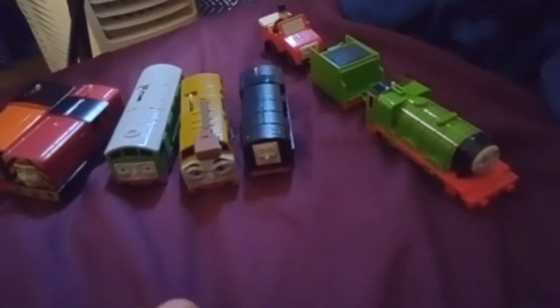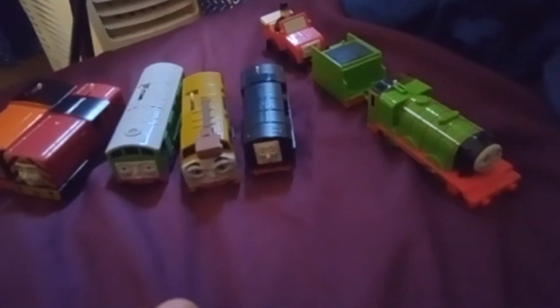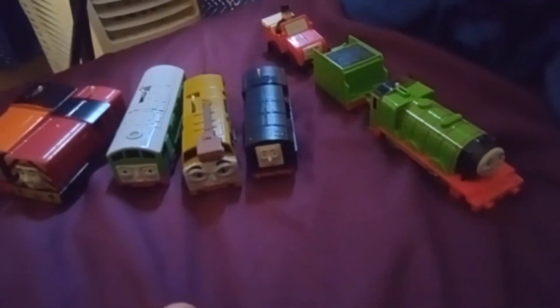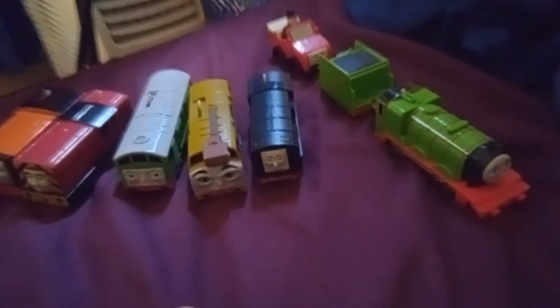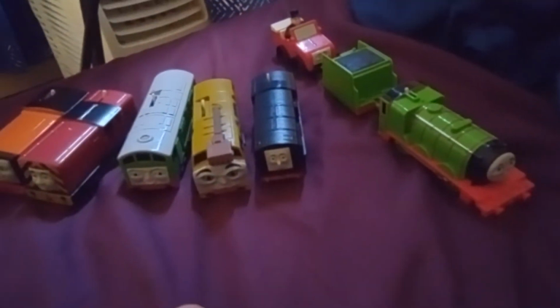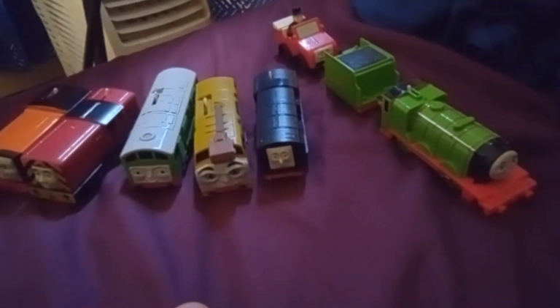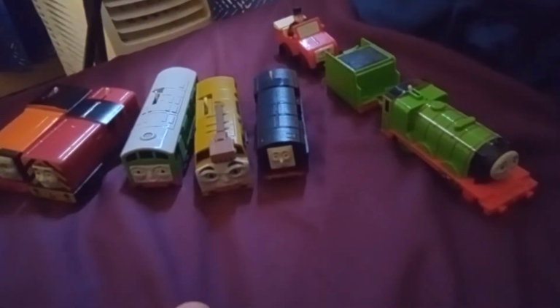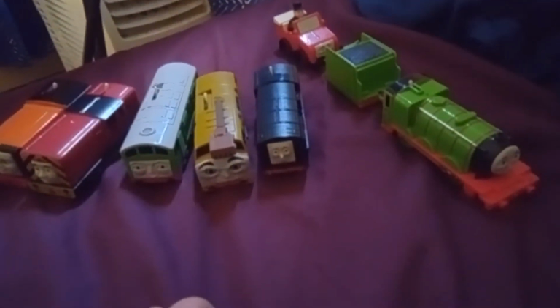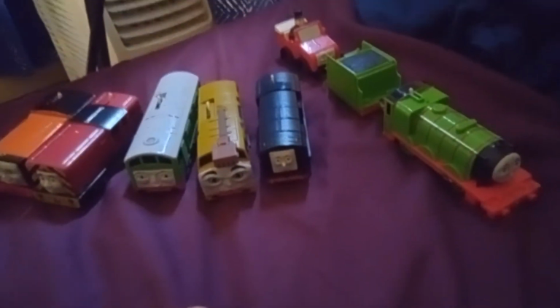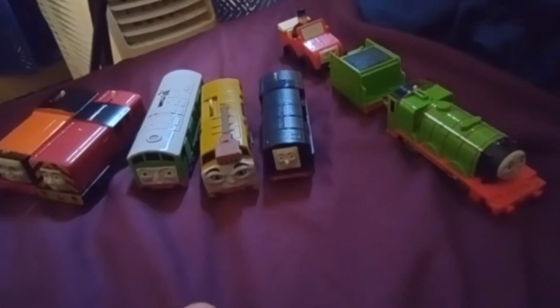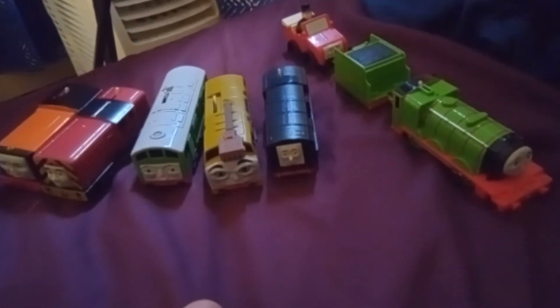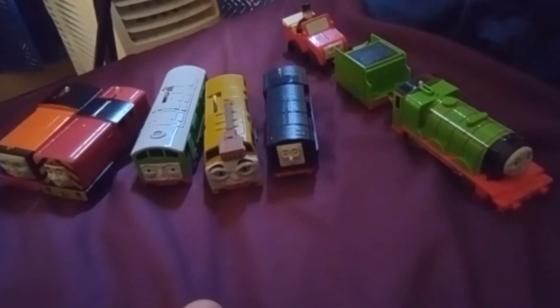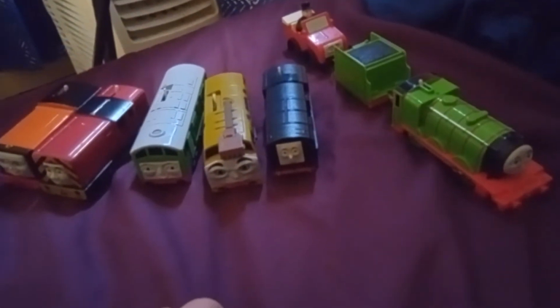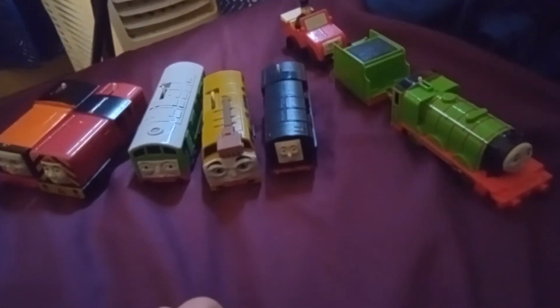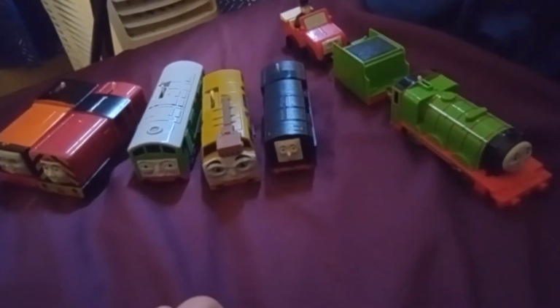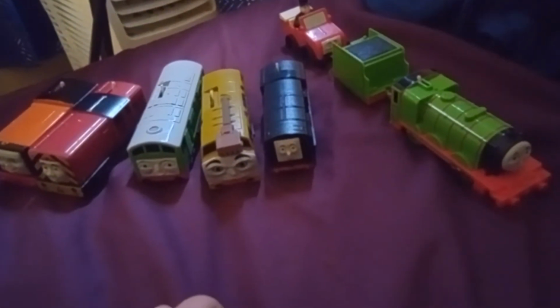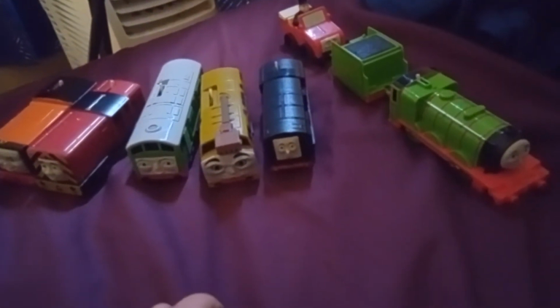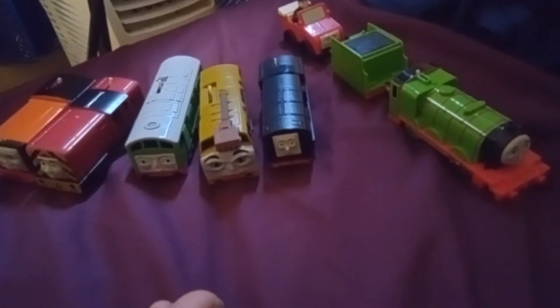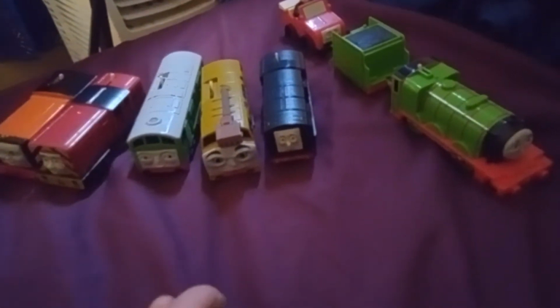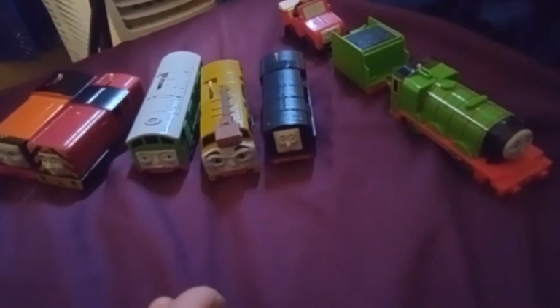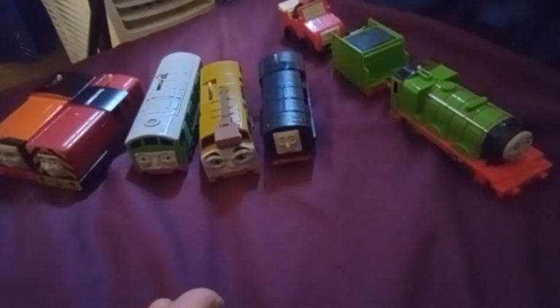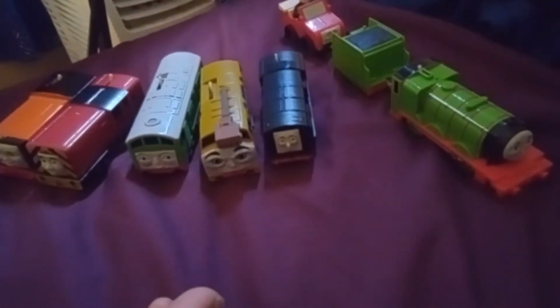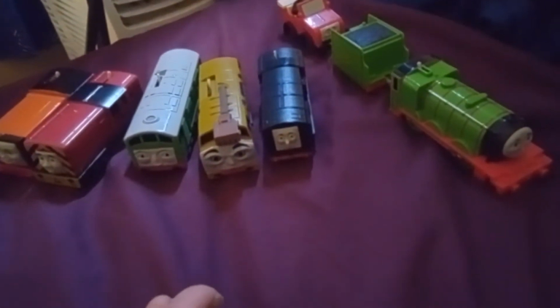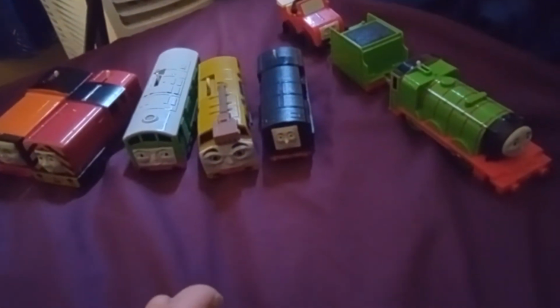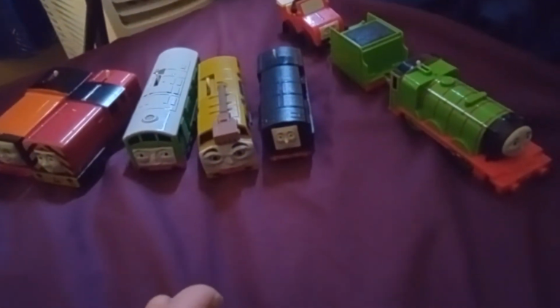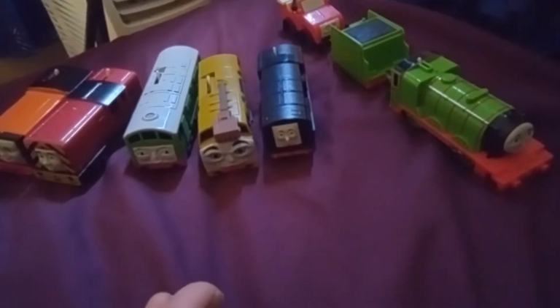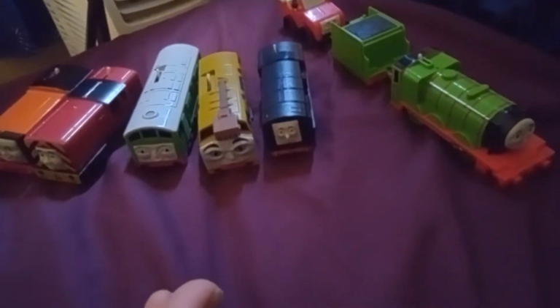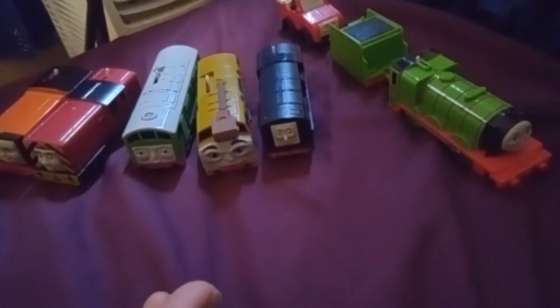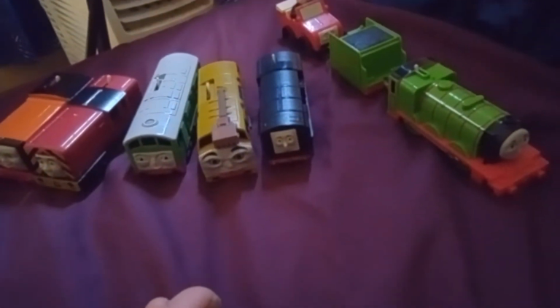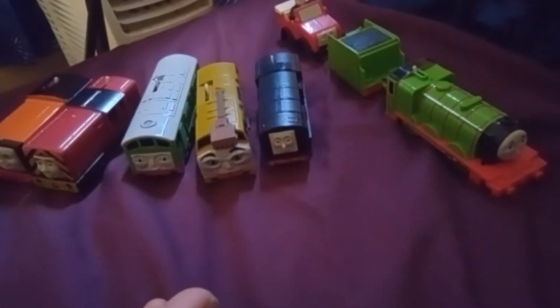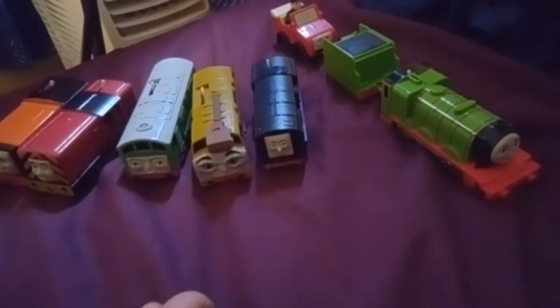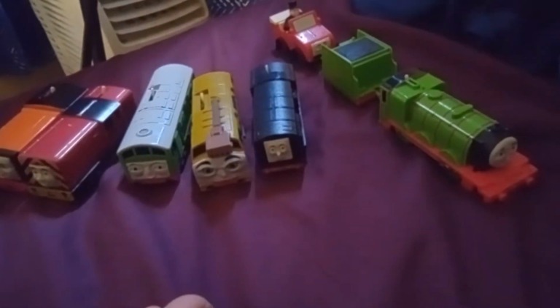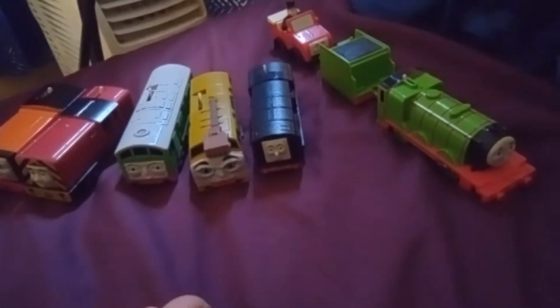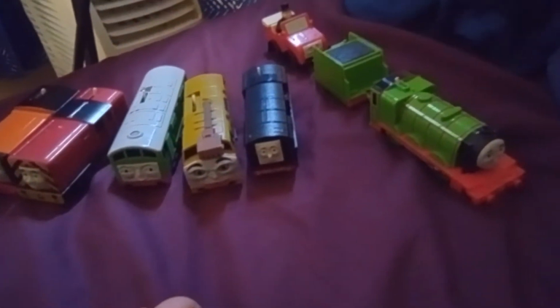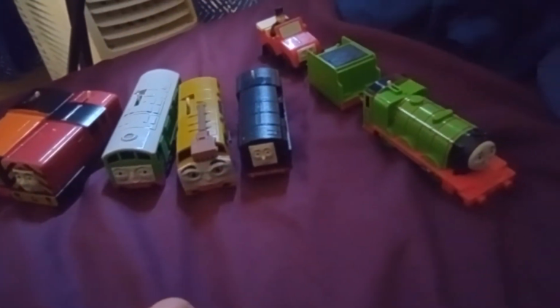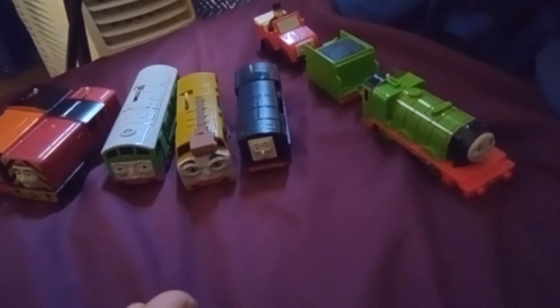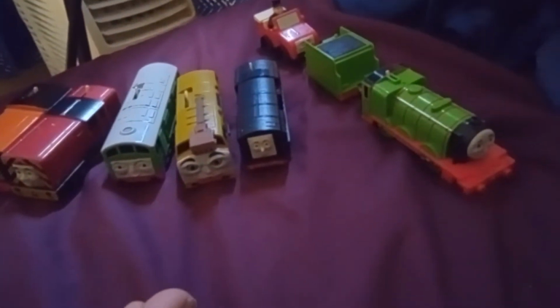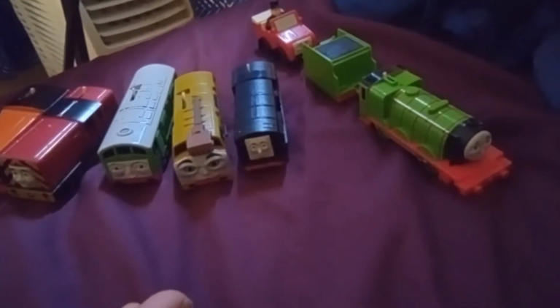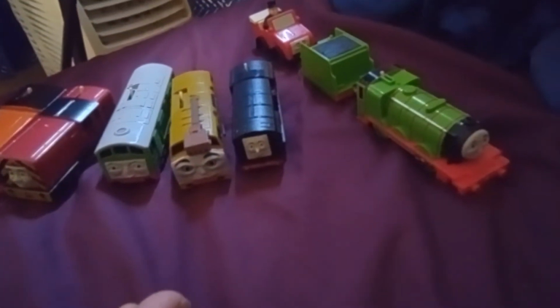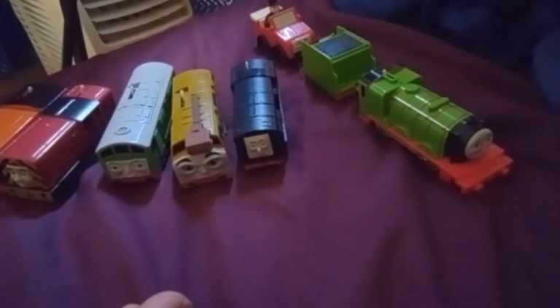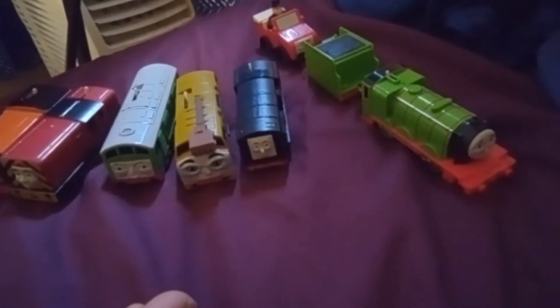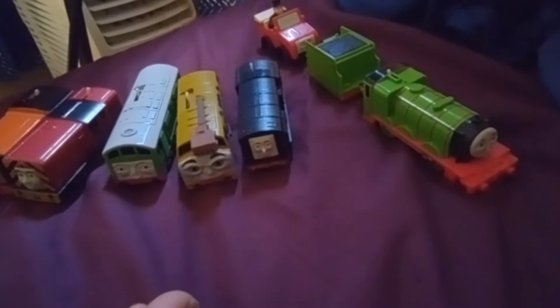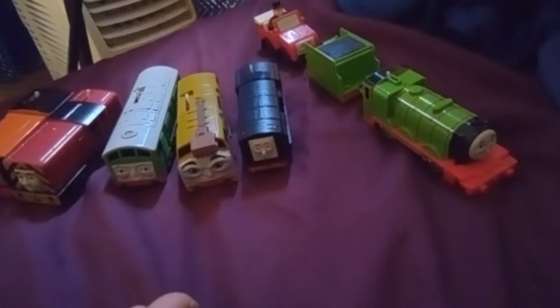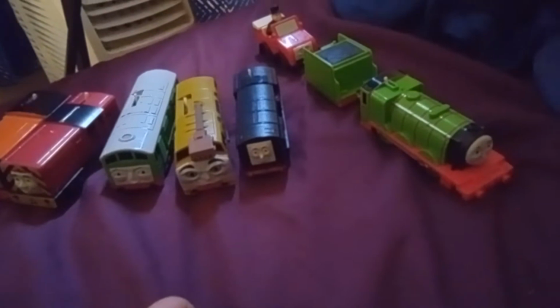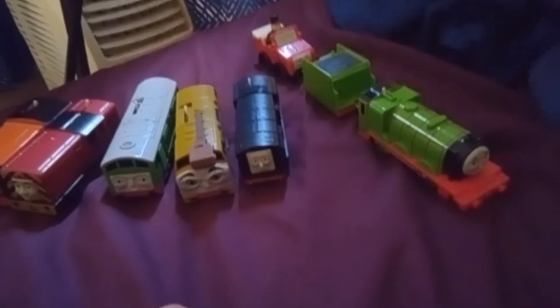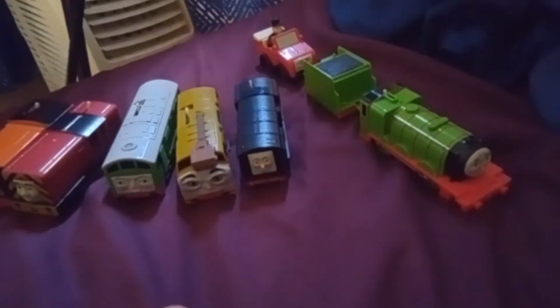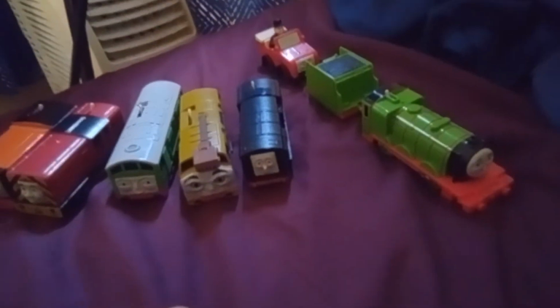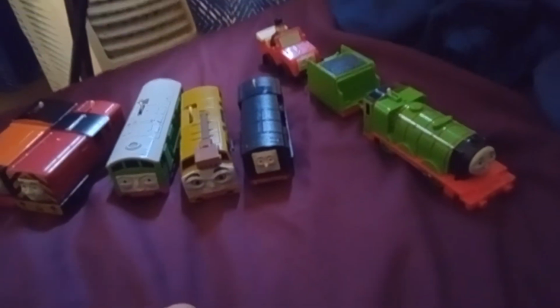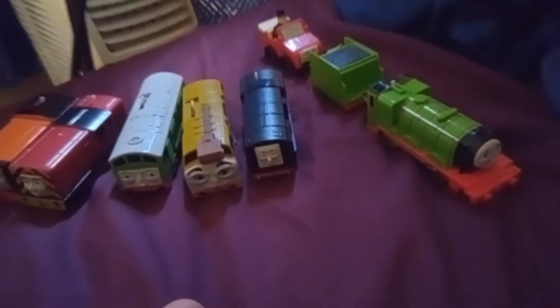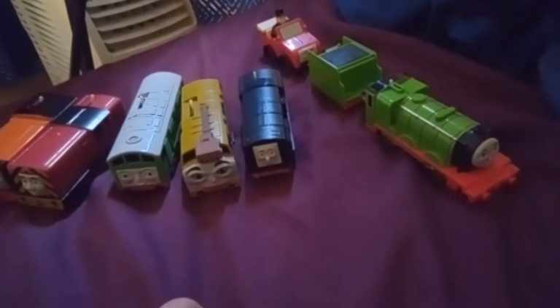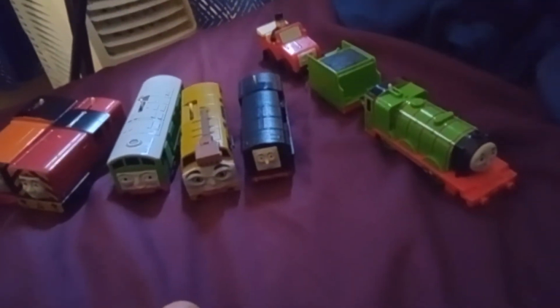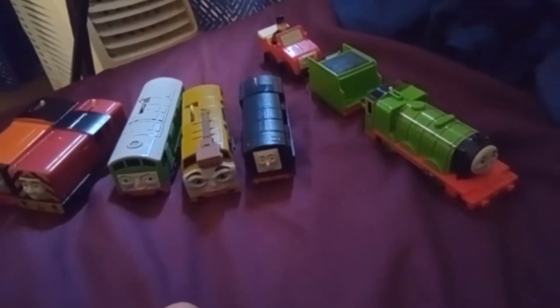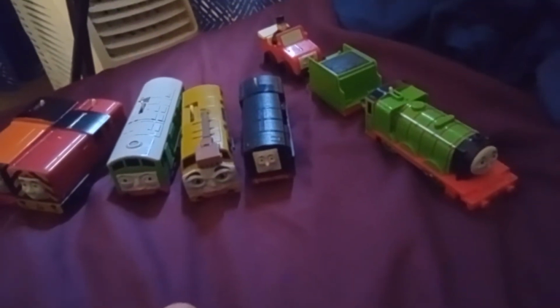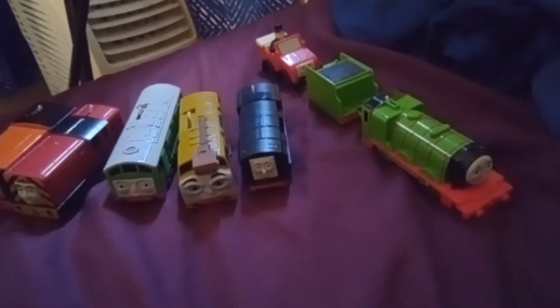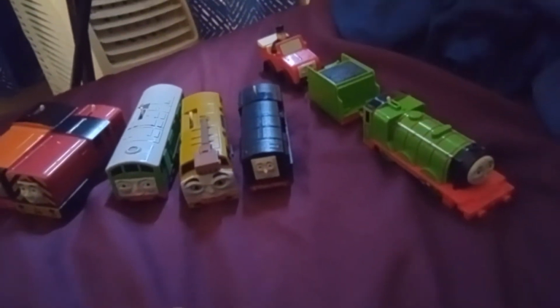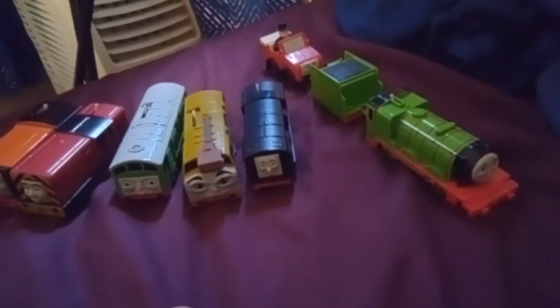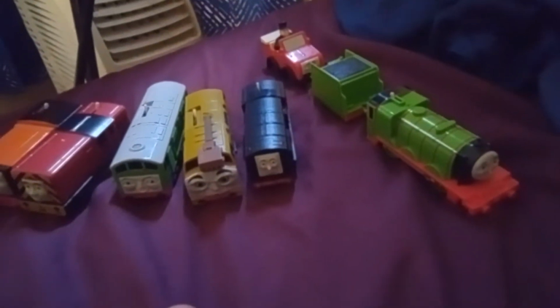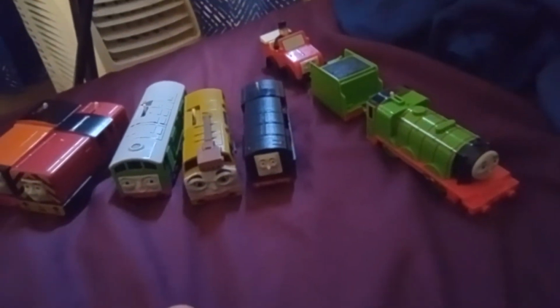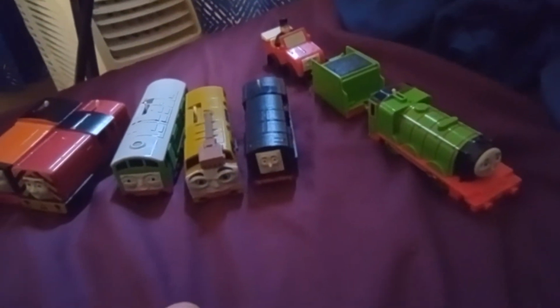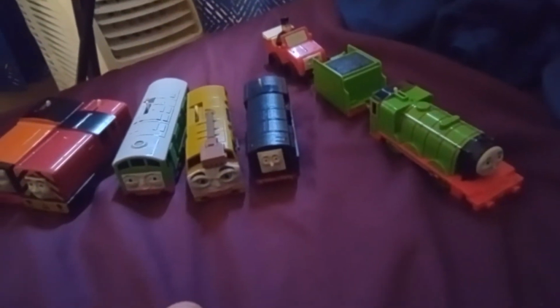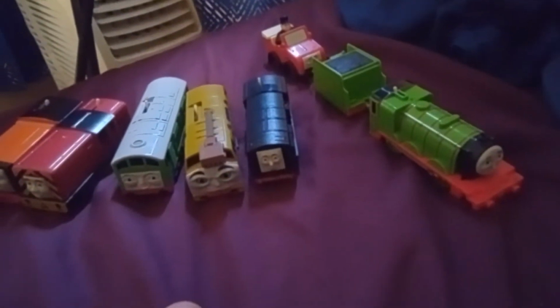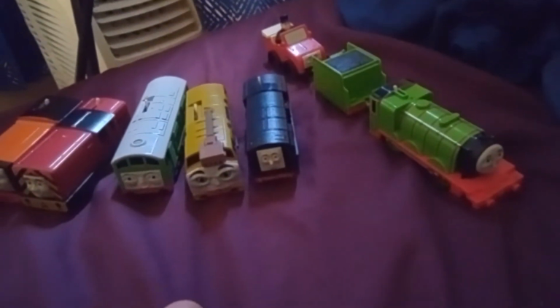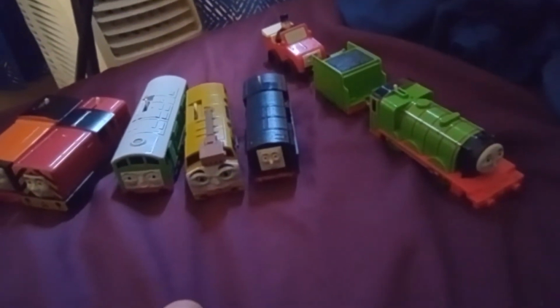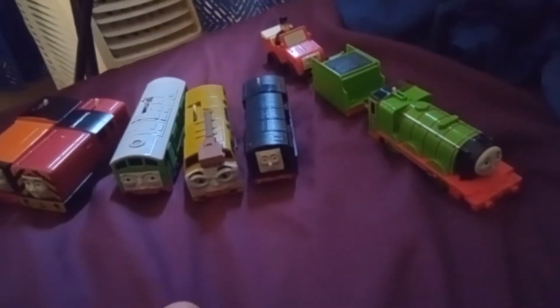Hey guys, it's your boy Isaiah Rodriguez here again, and it's time for another unboxing video.